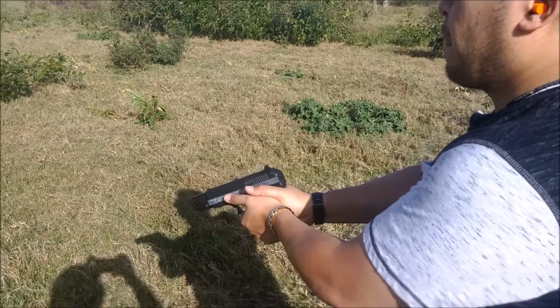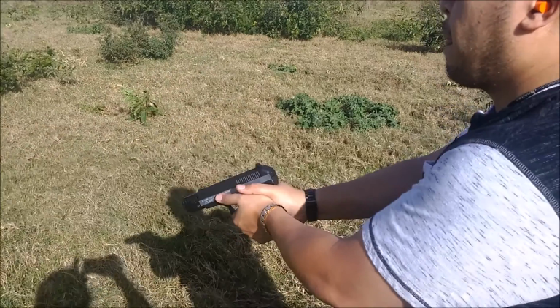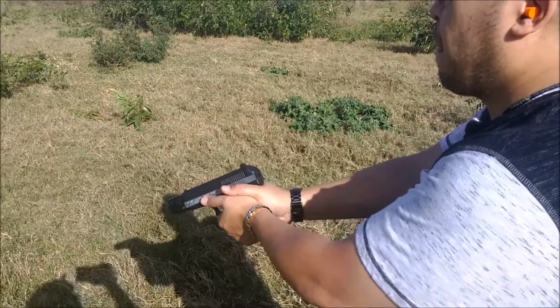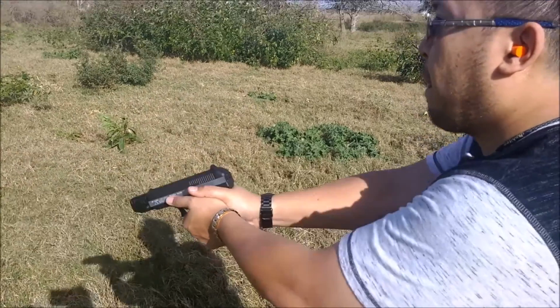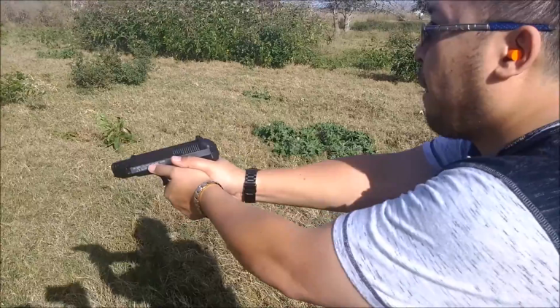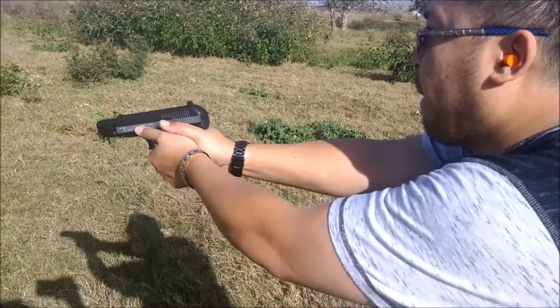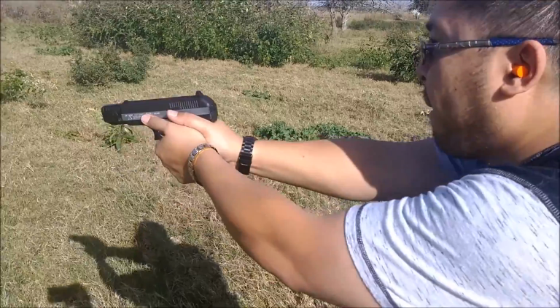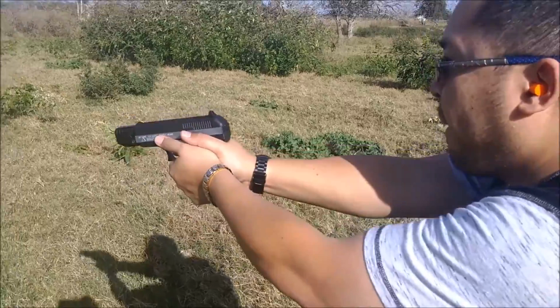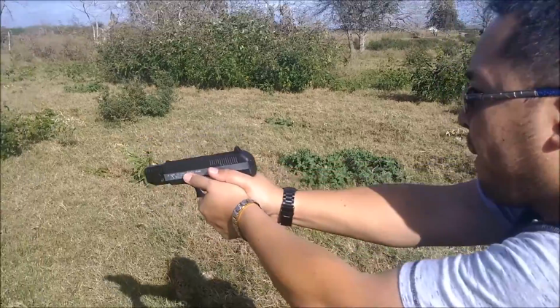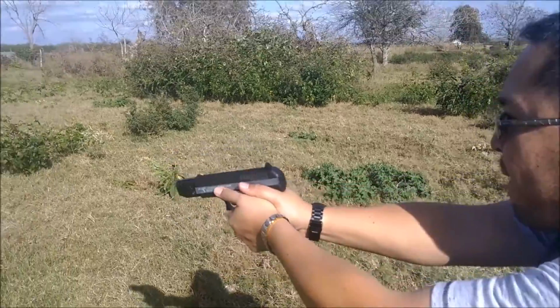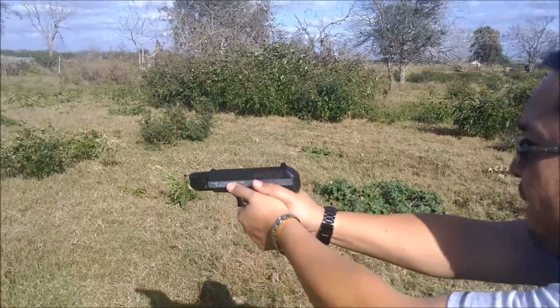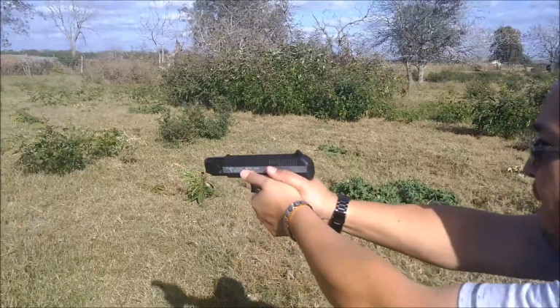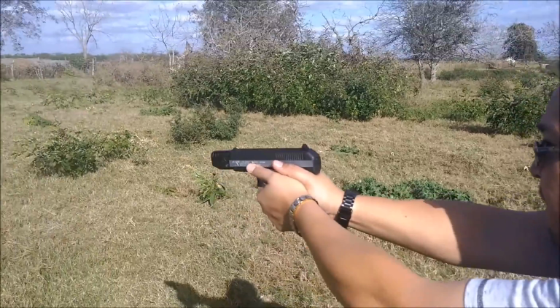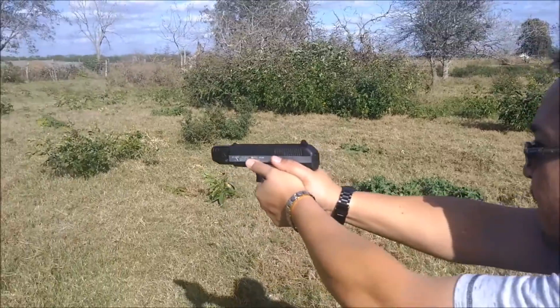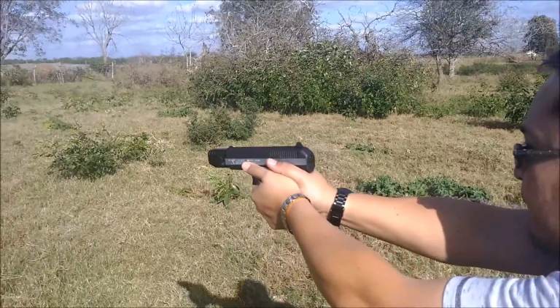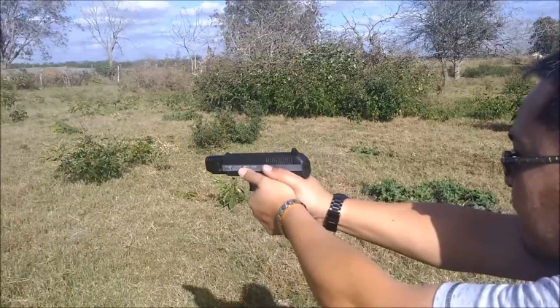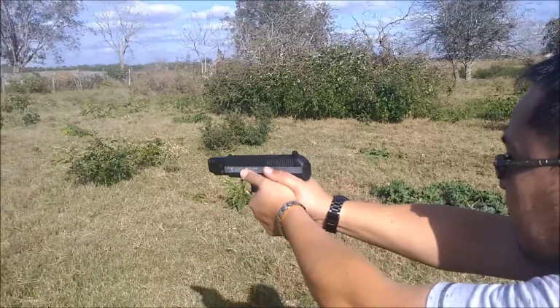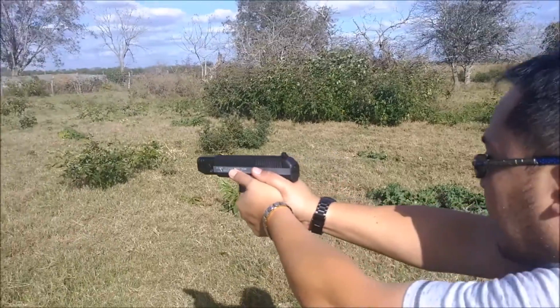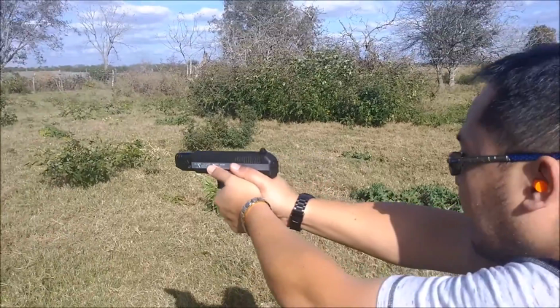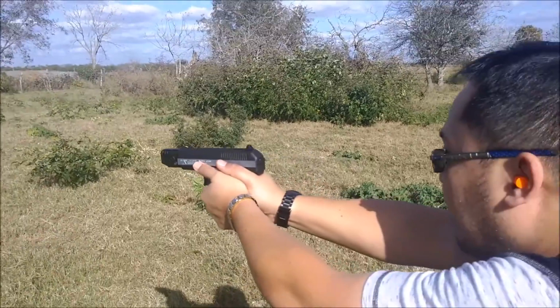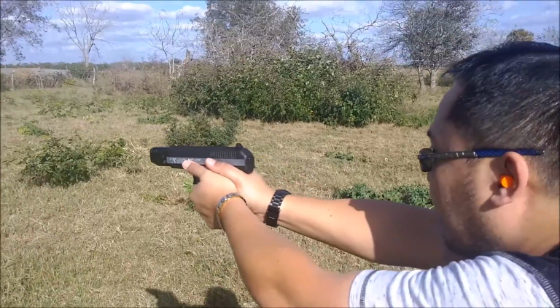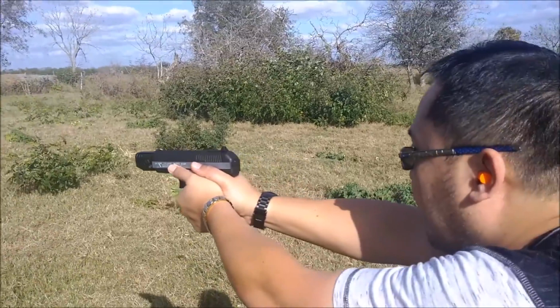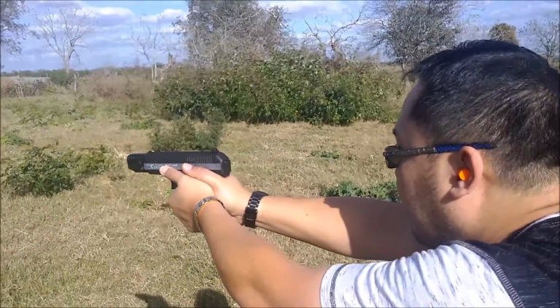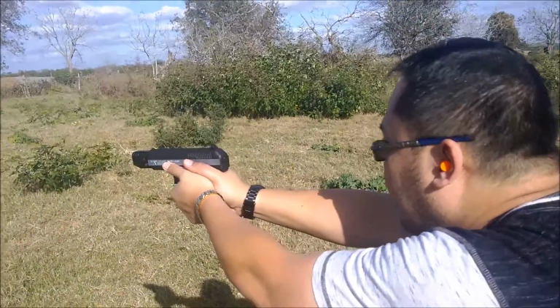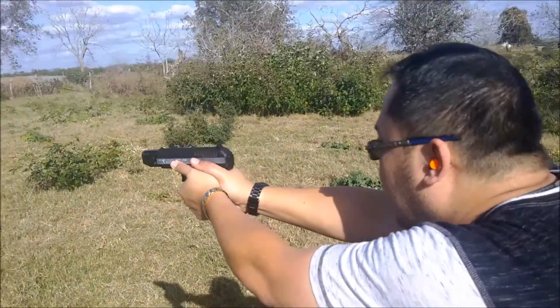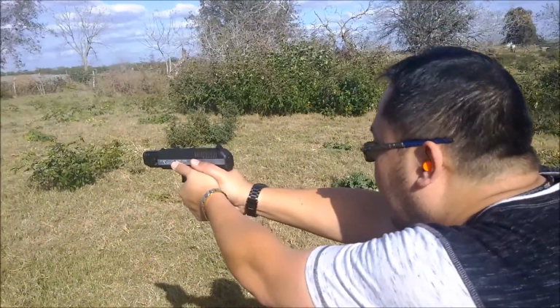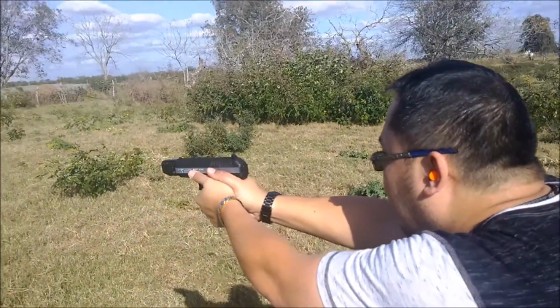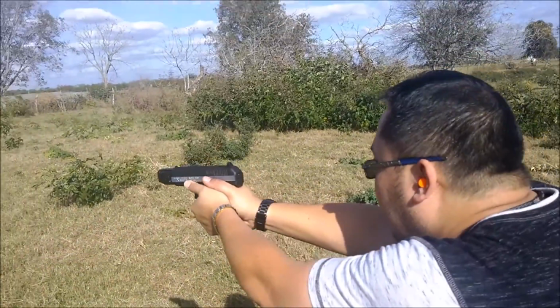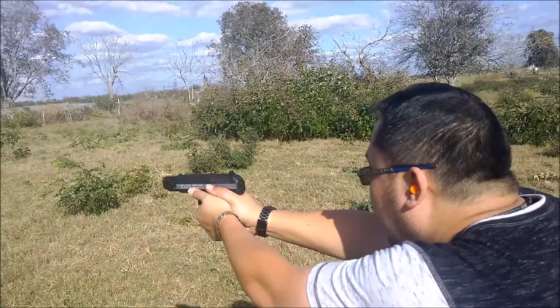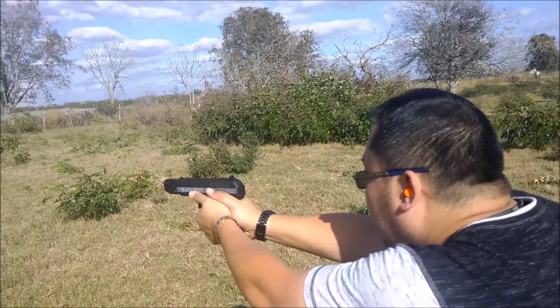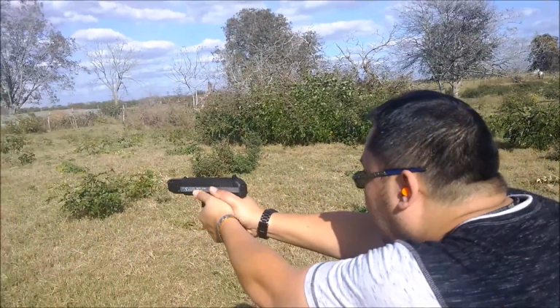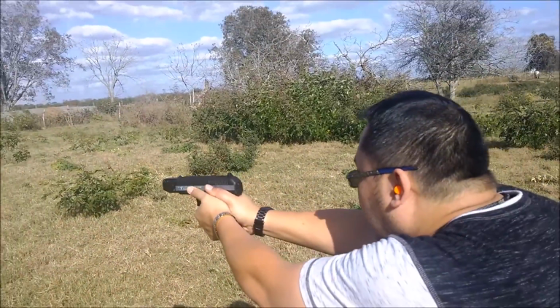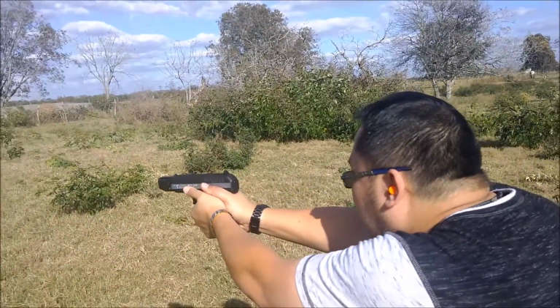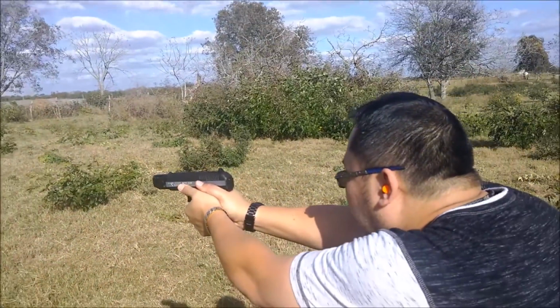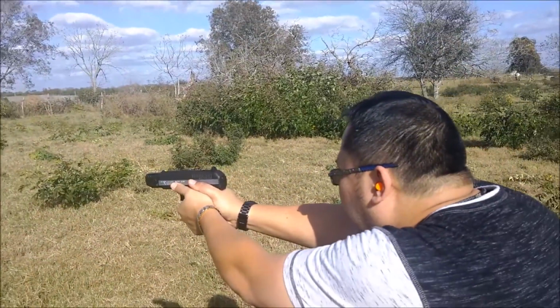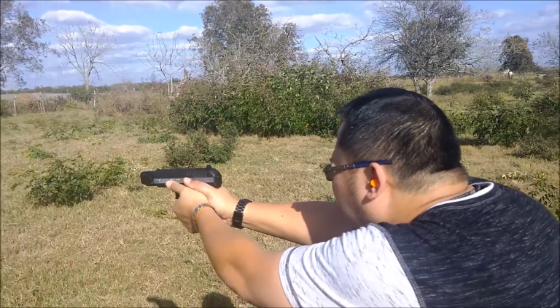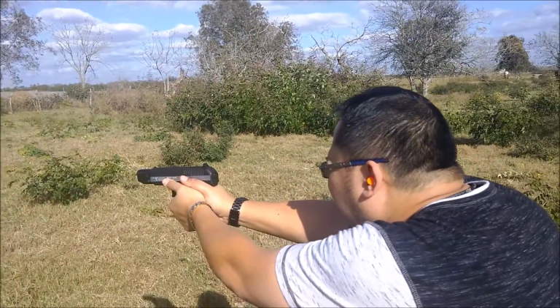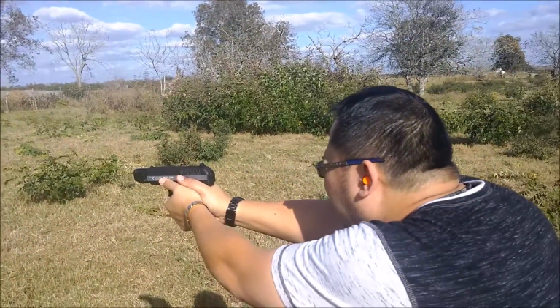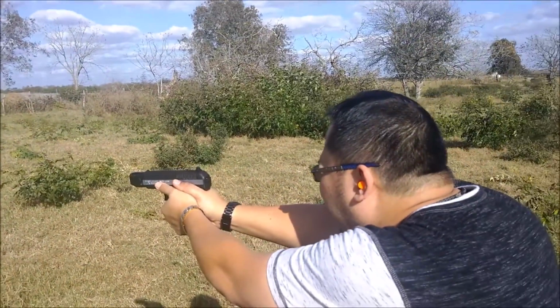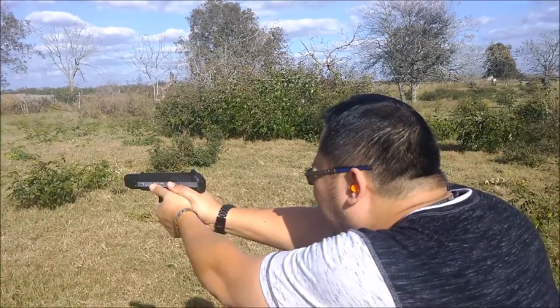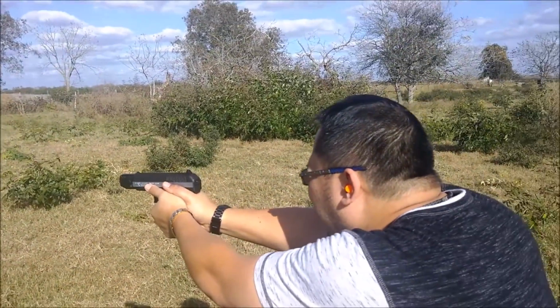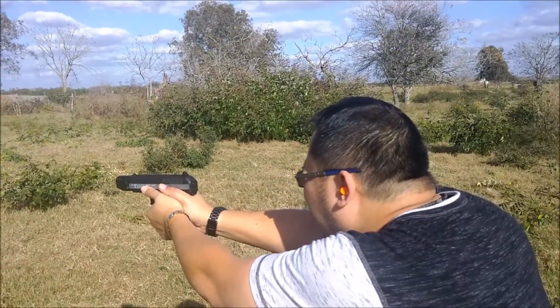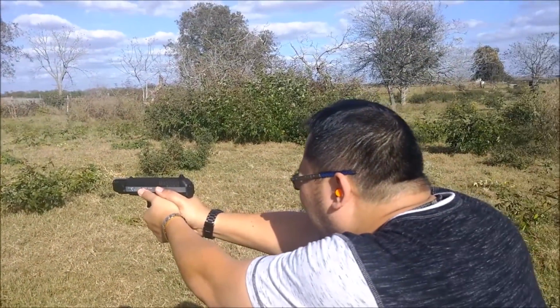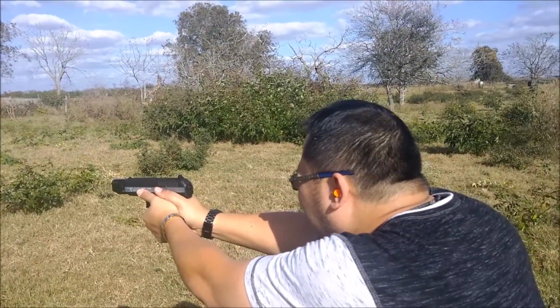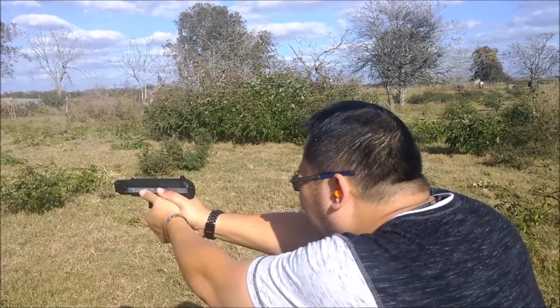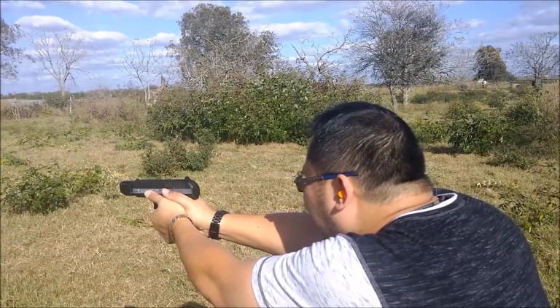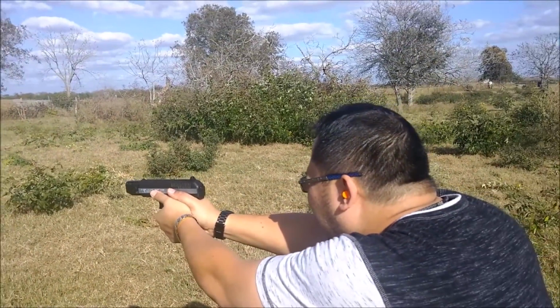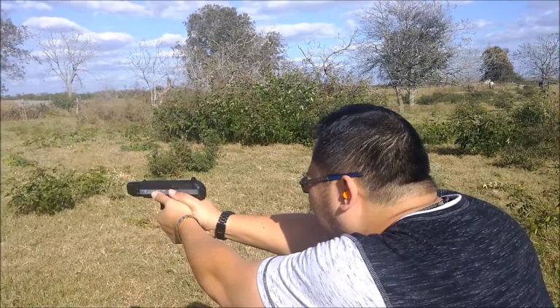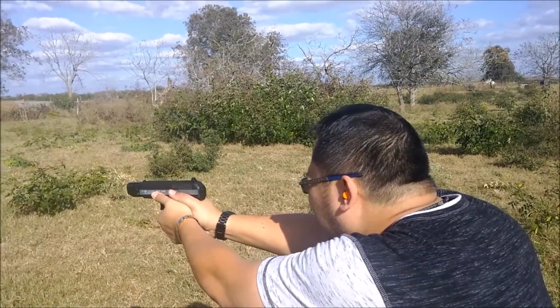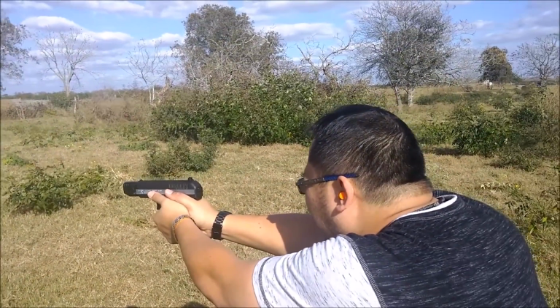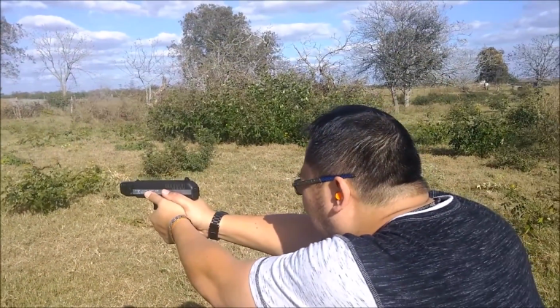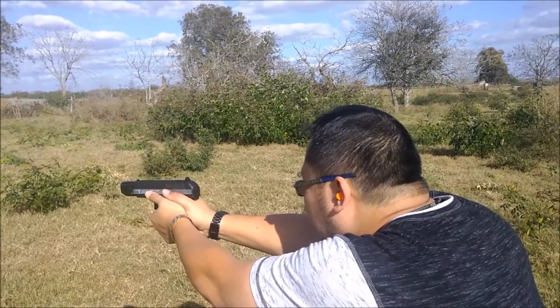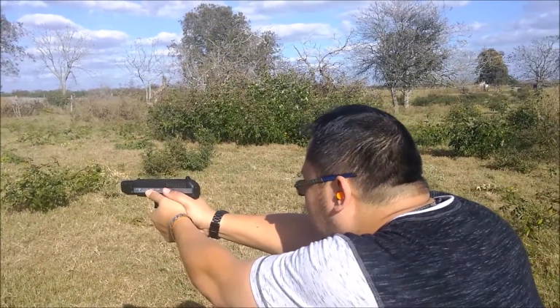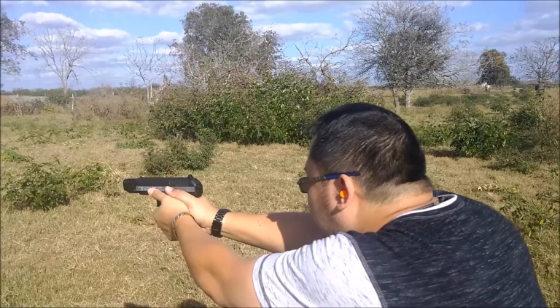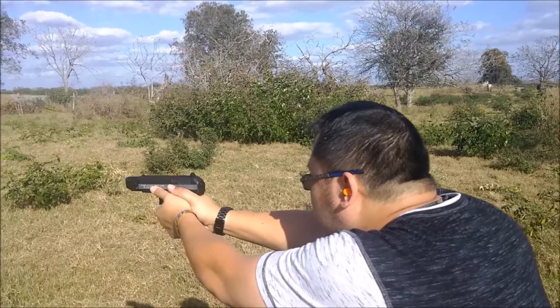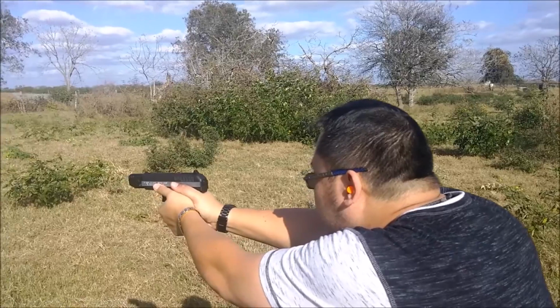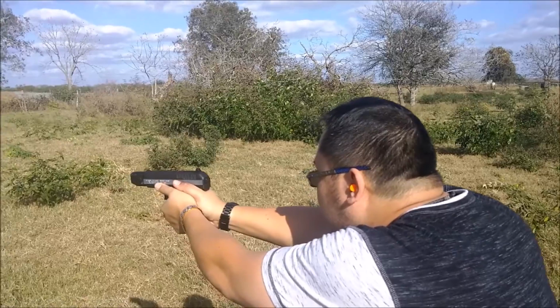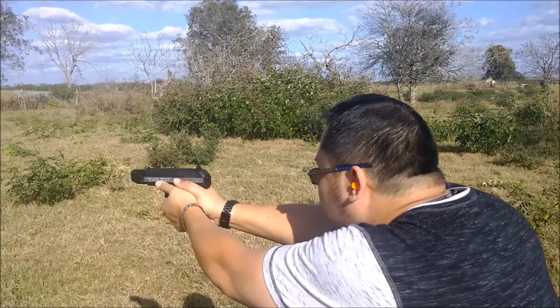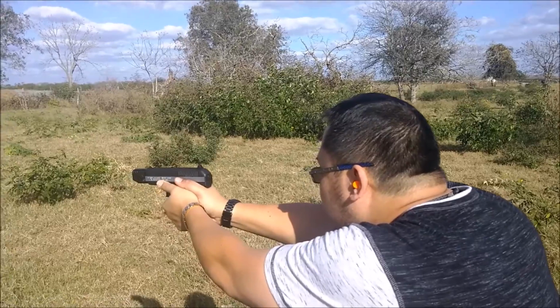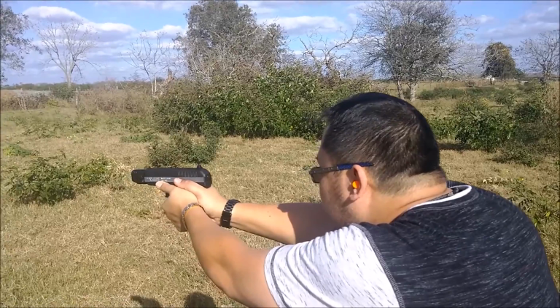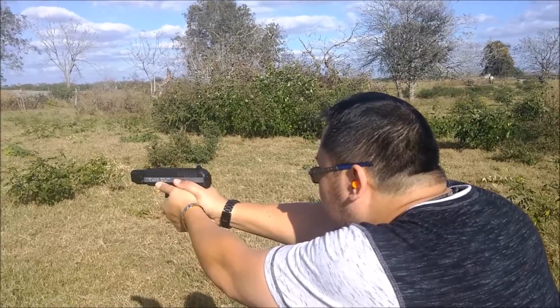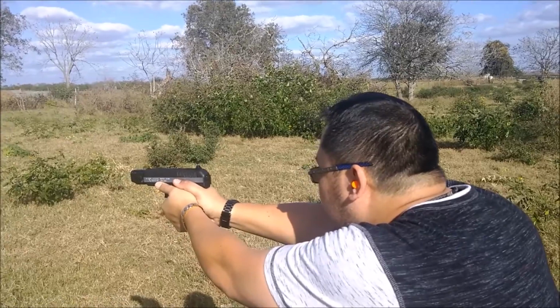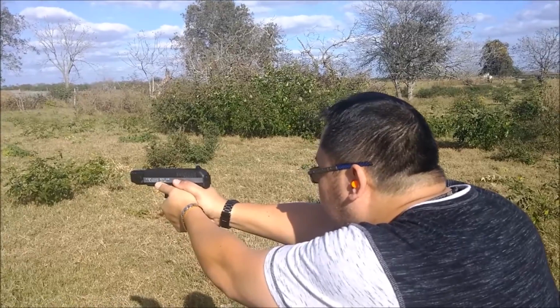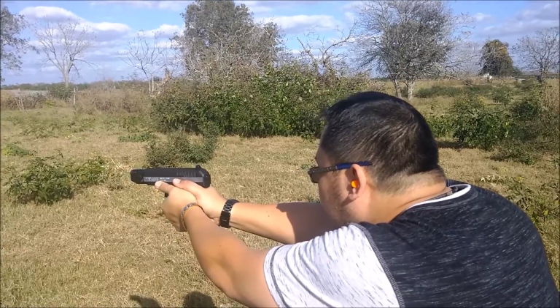Hi-Point CF 380. It's the new Star Wars.